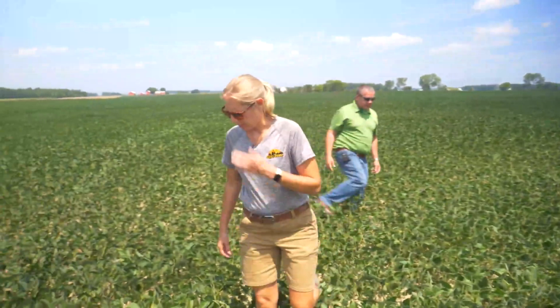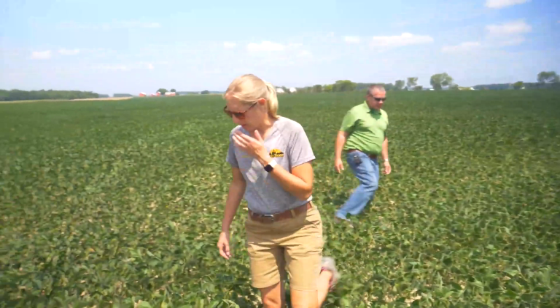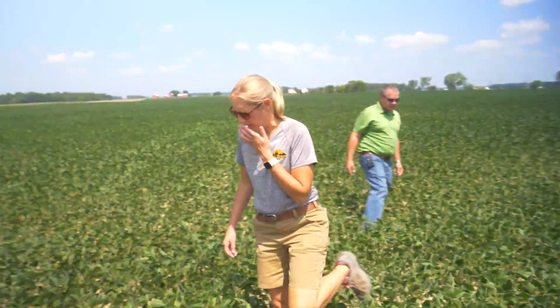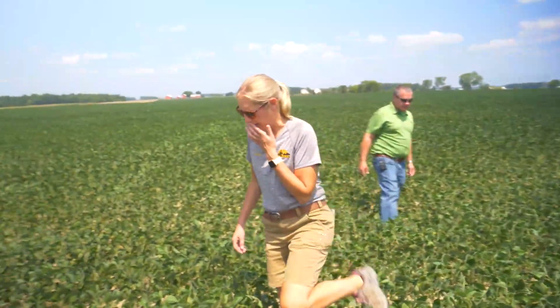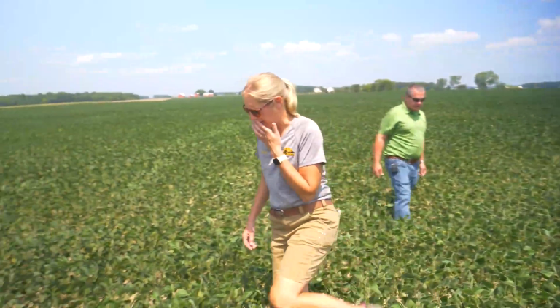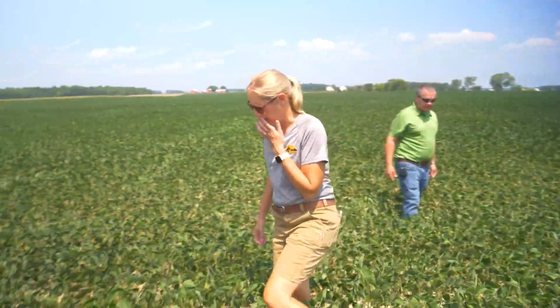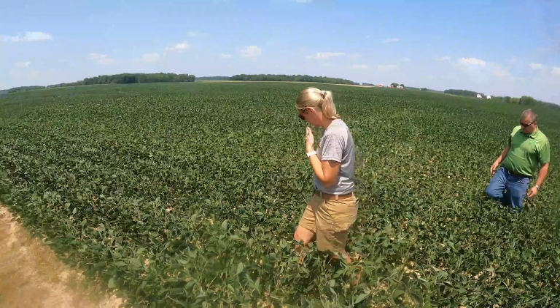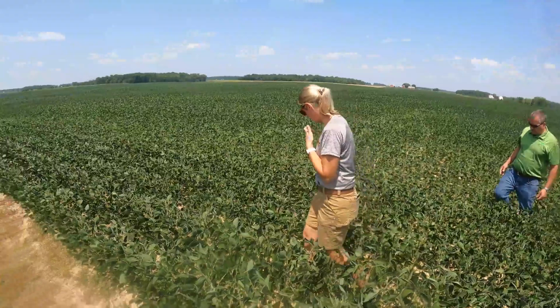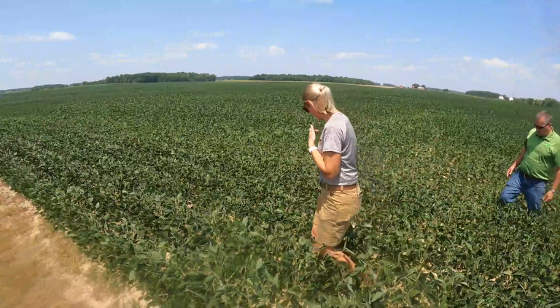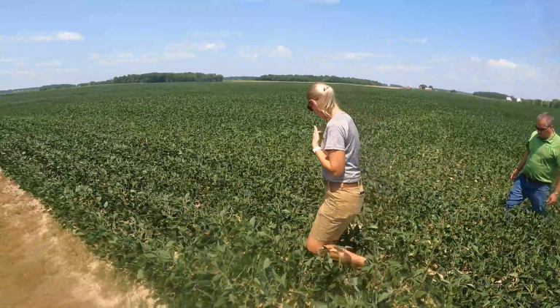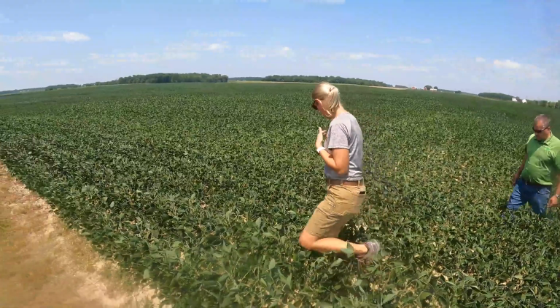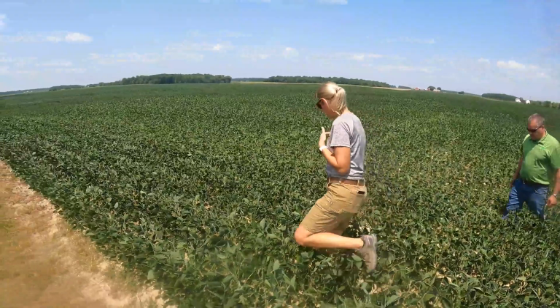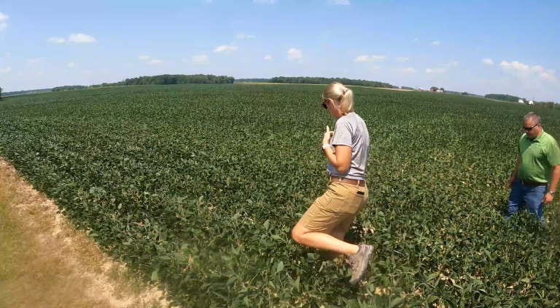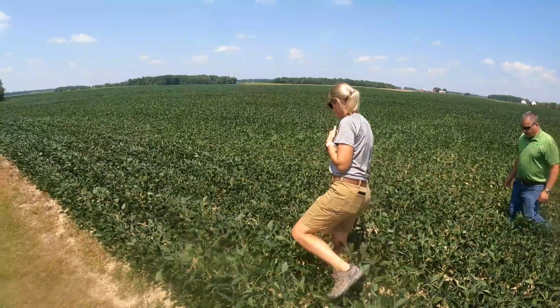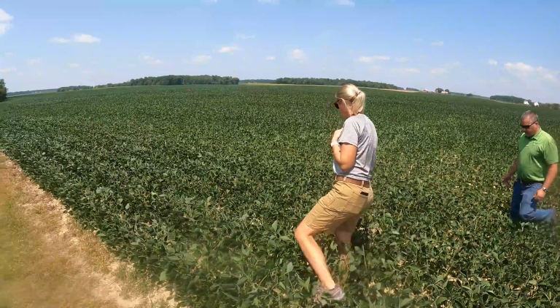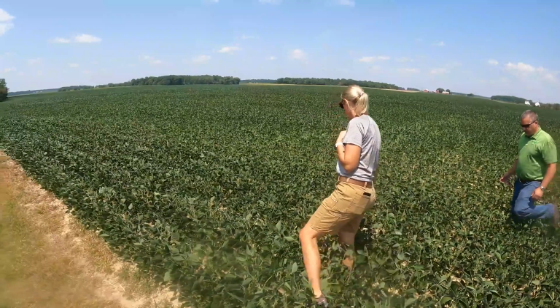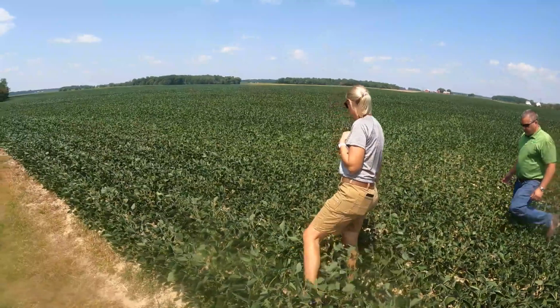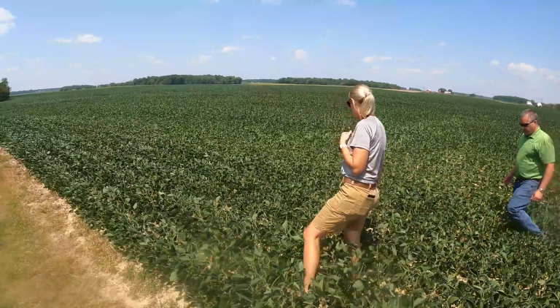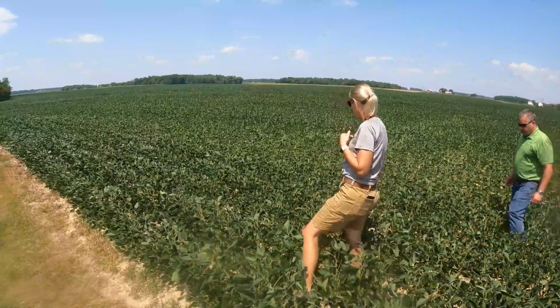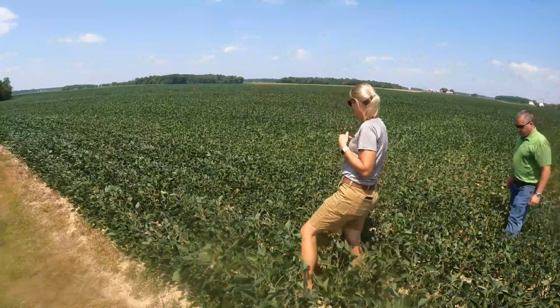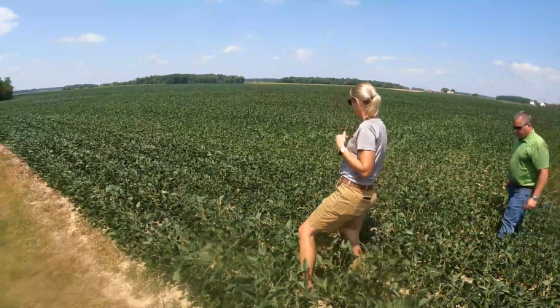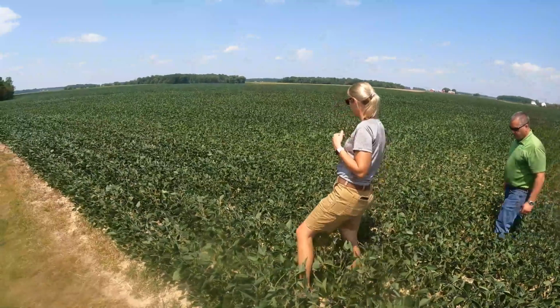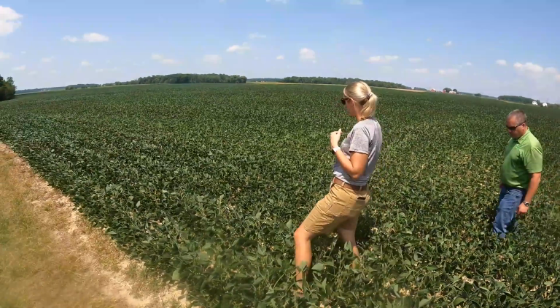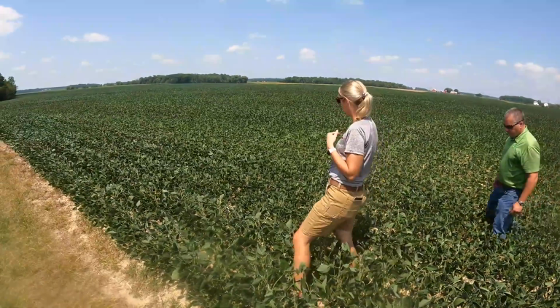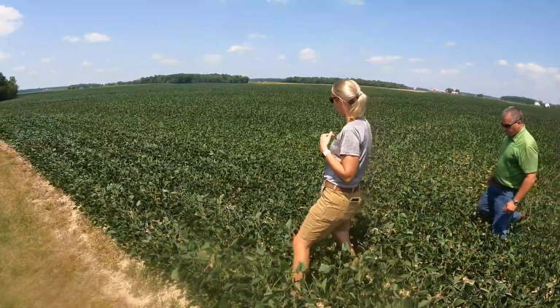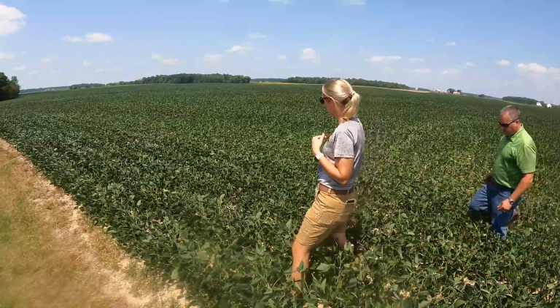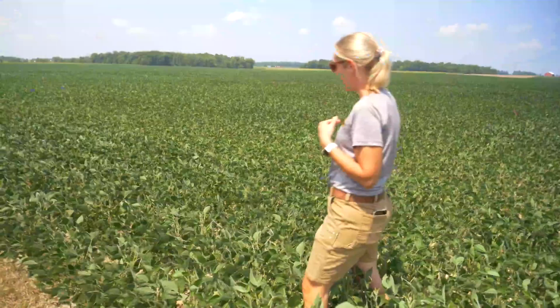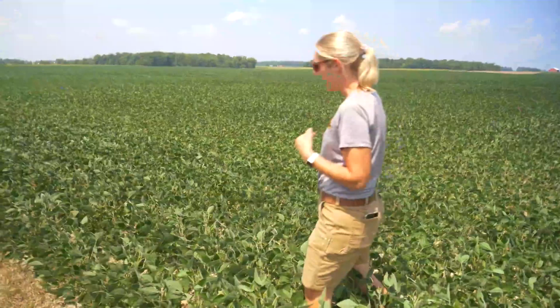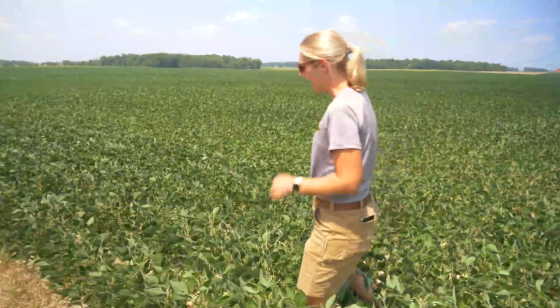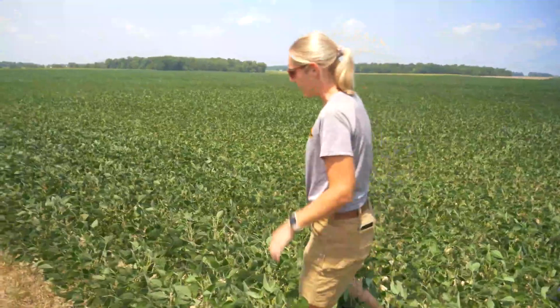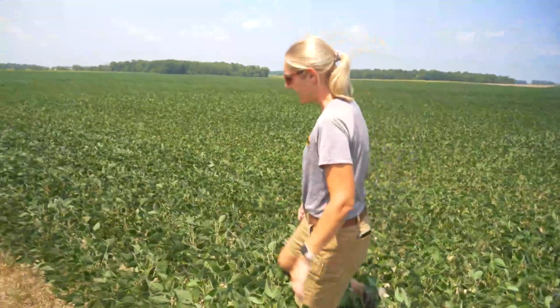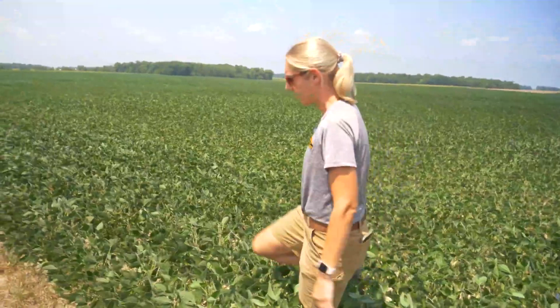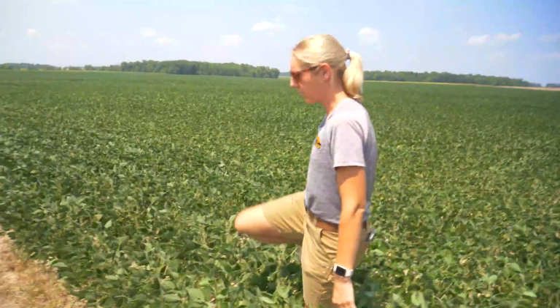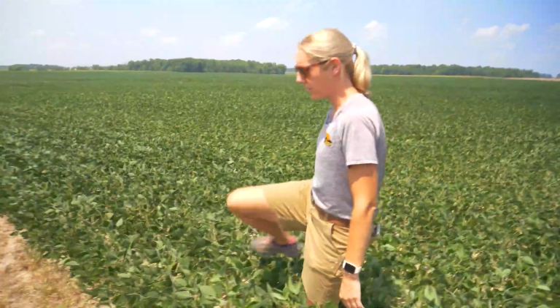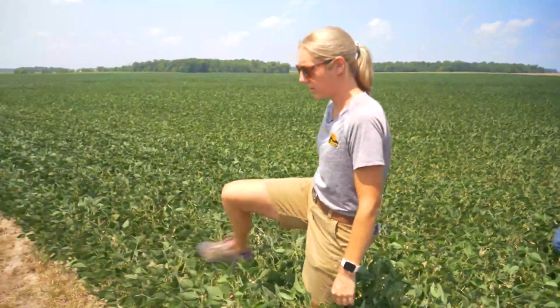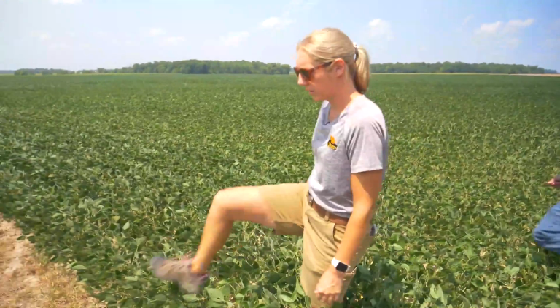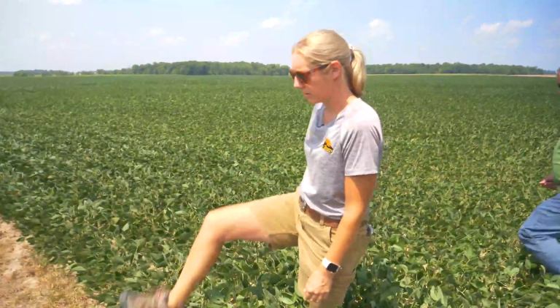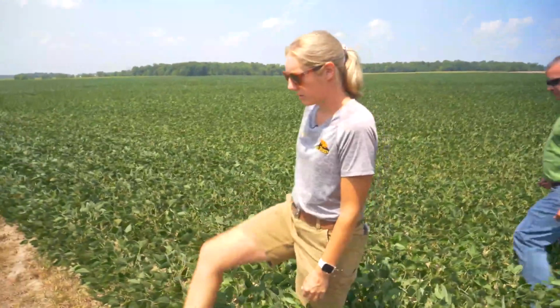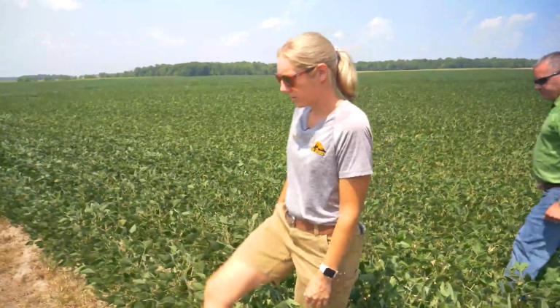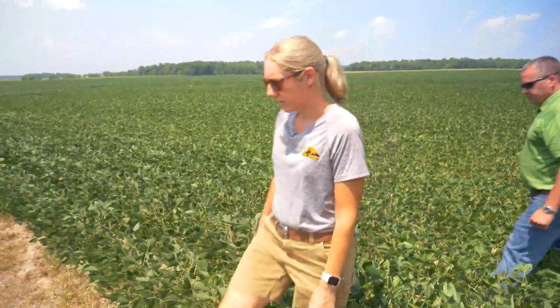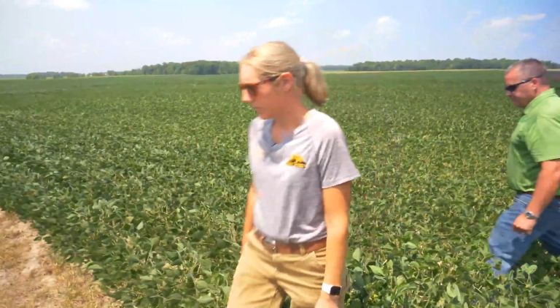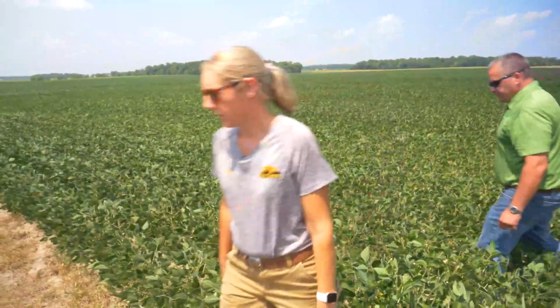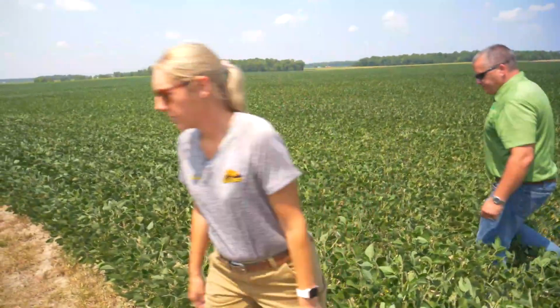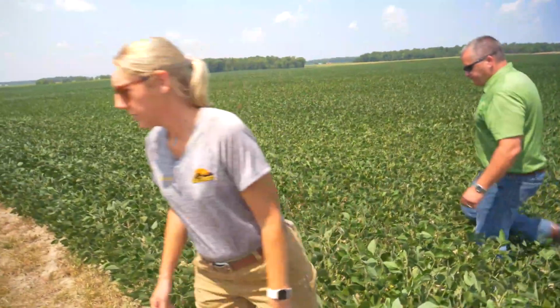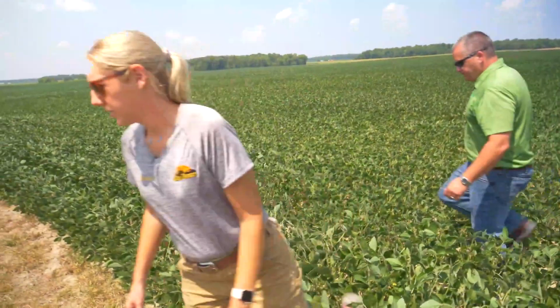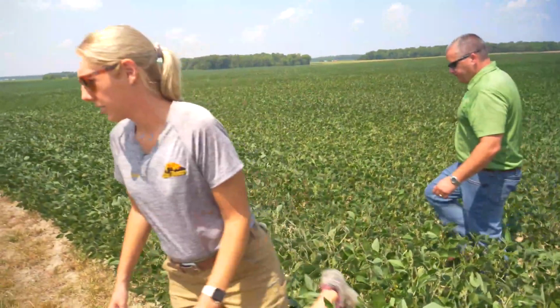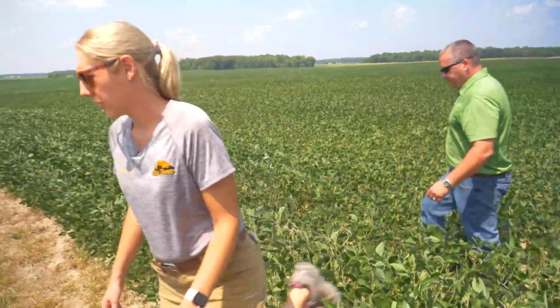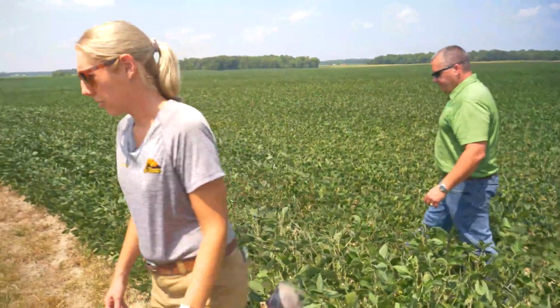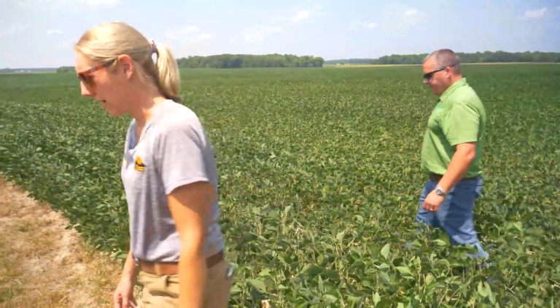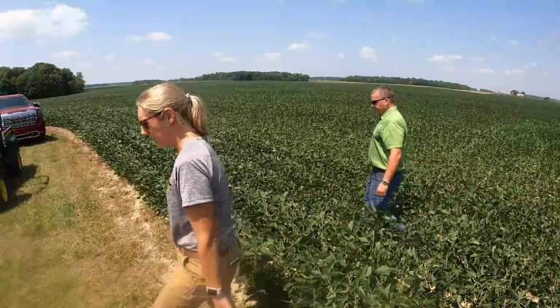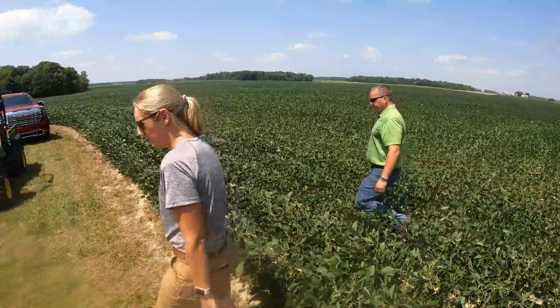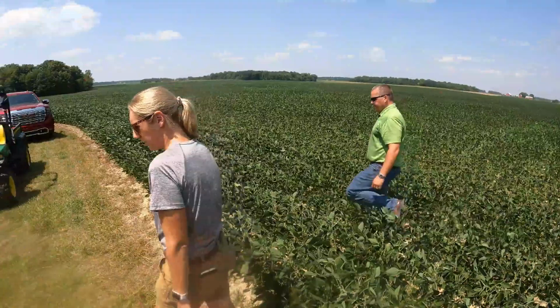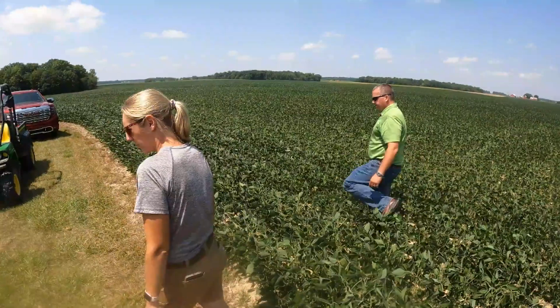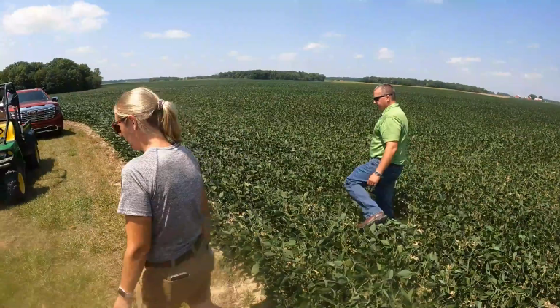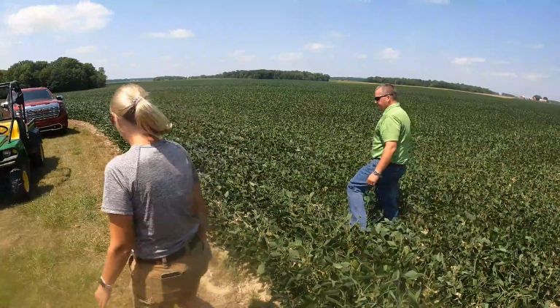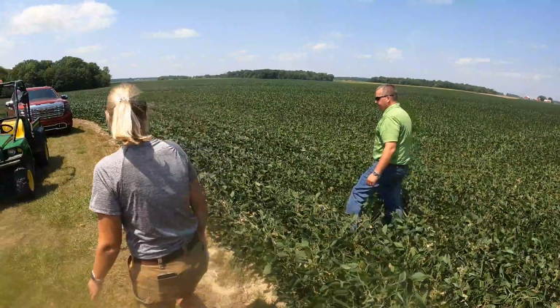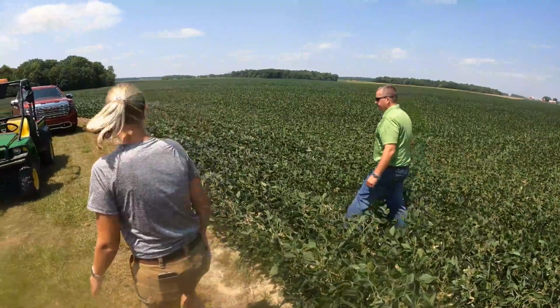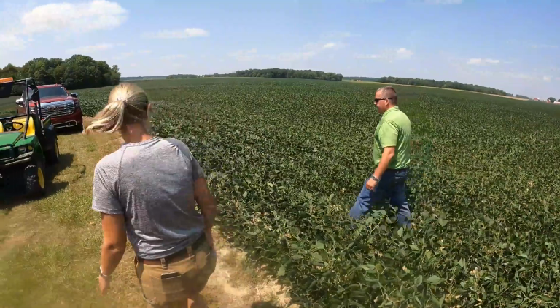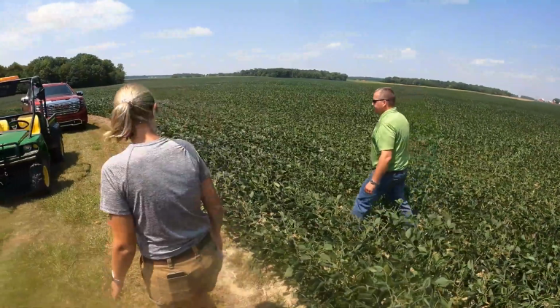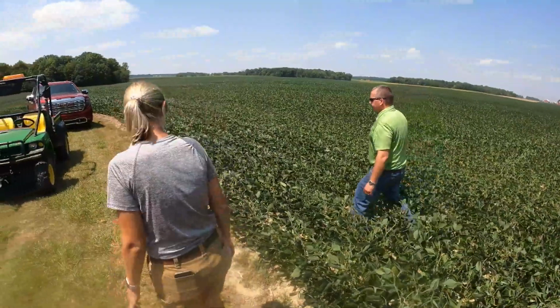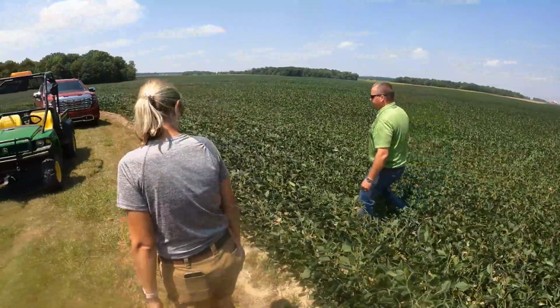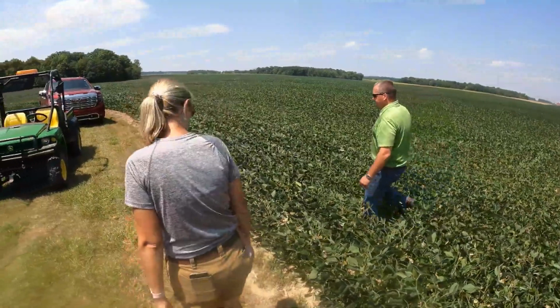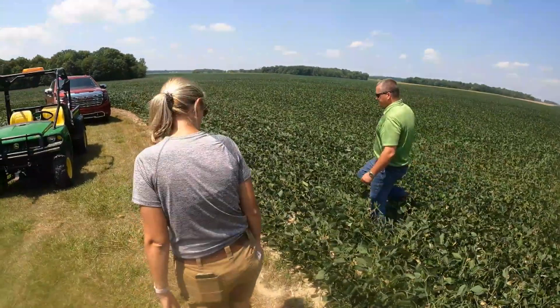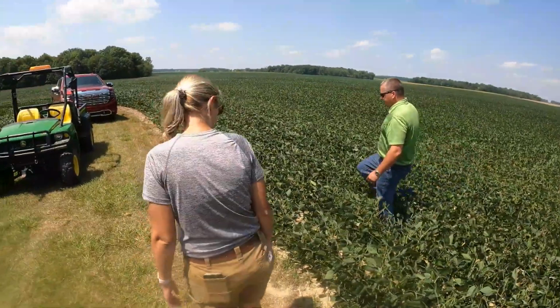We want to go look at the corn field and potentially fly it, because right now the plant is just at VT/R1, and if there are any opportunities to add products, we want to know.